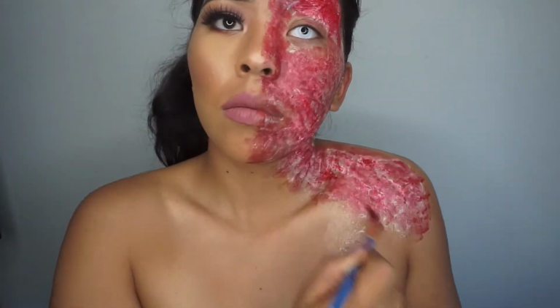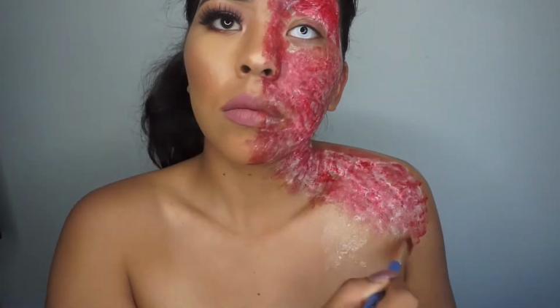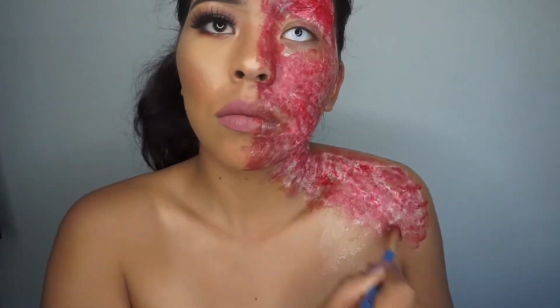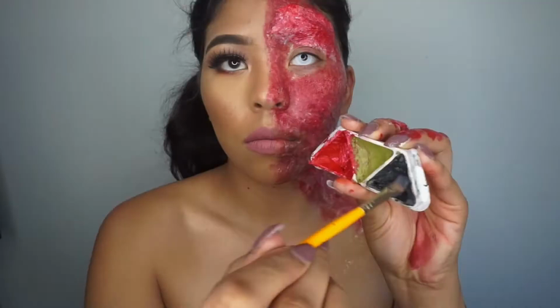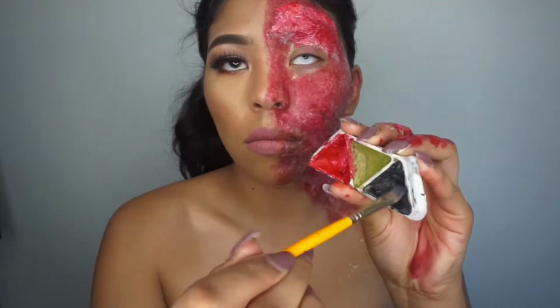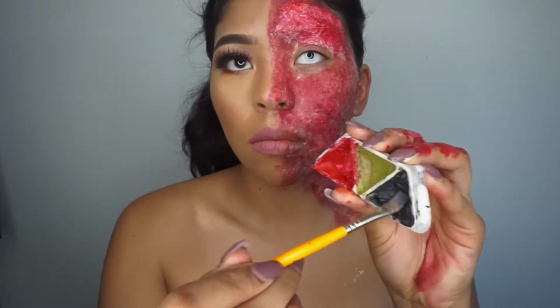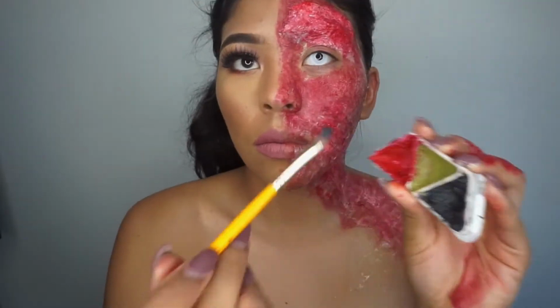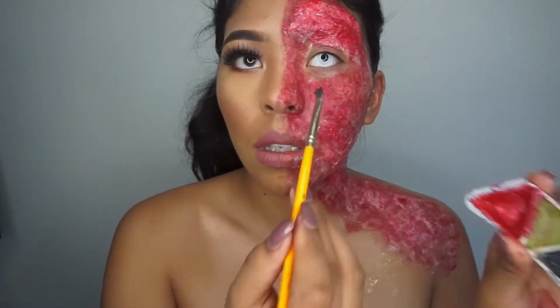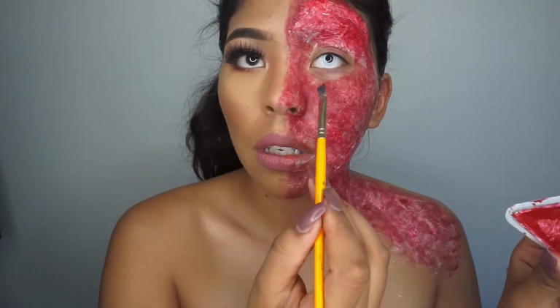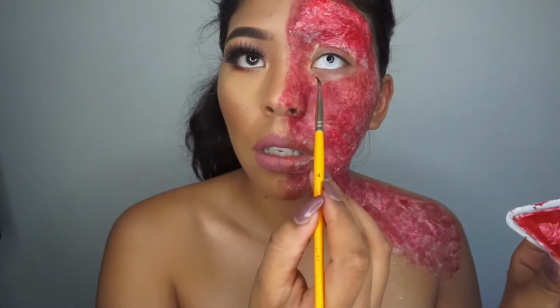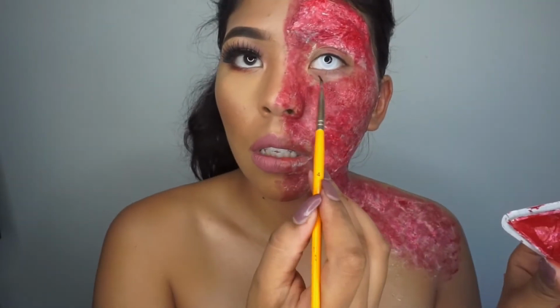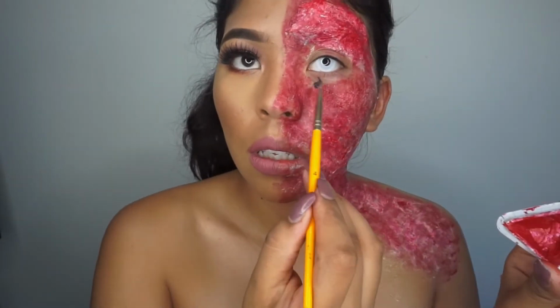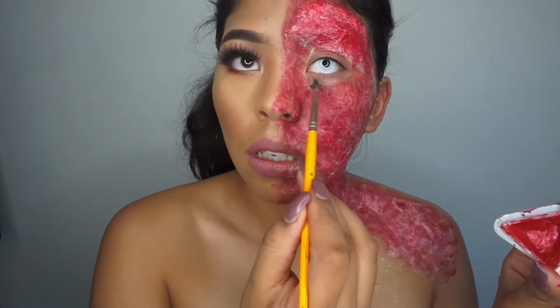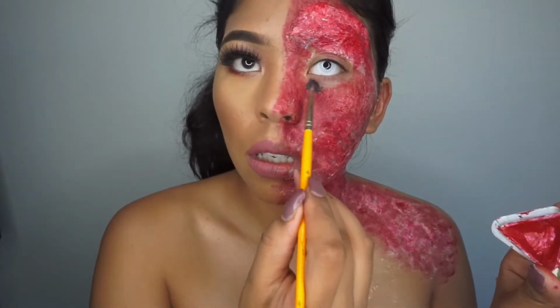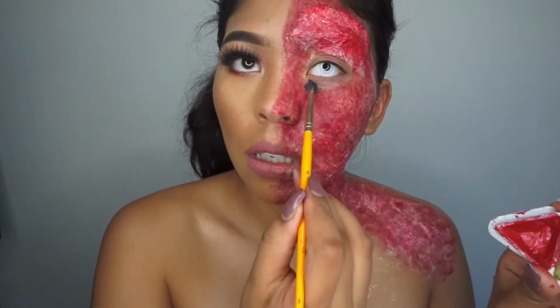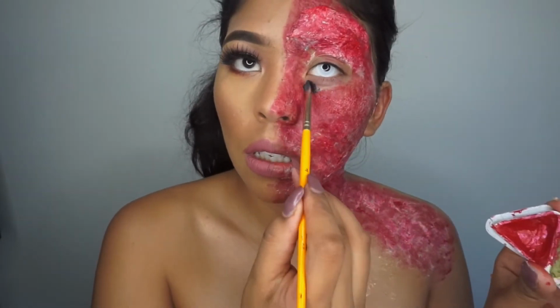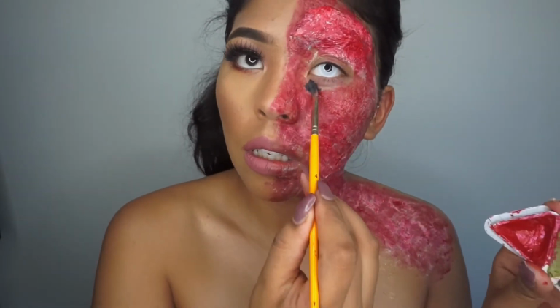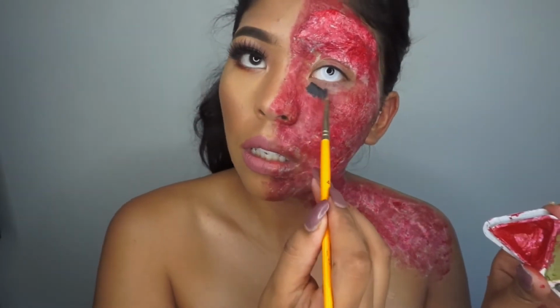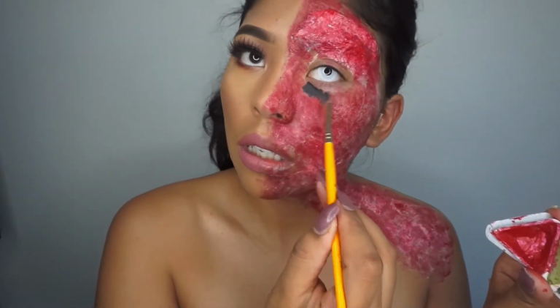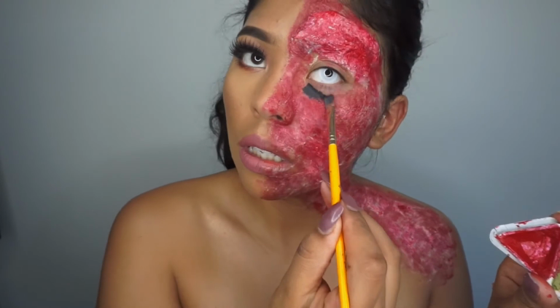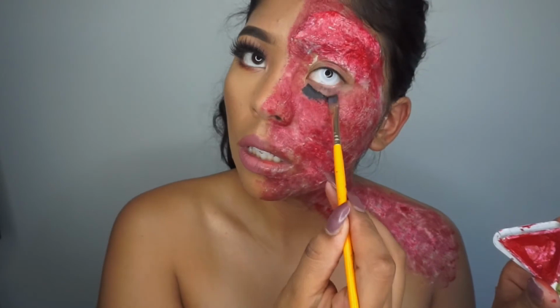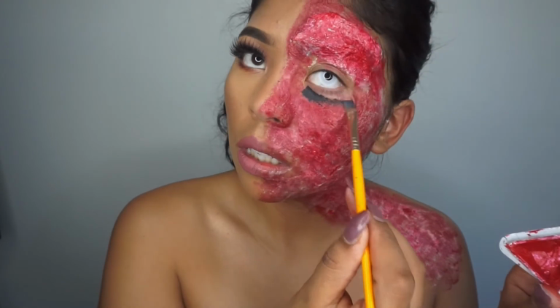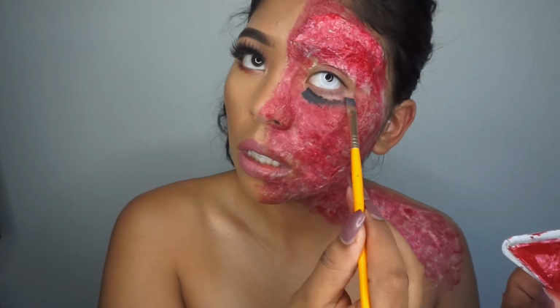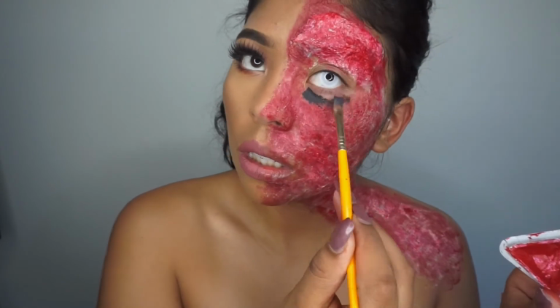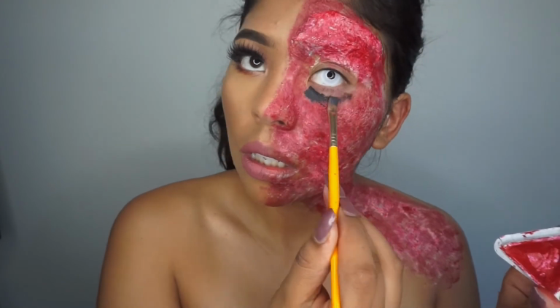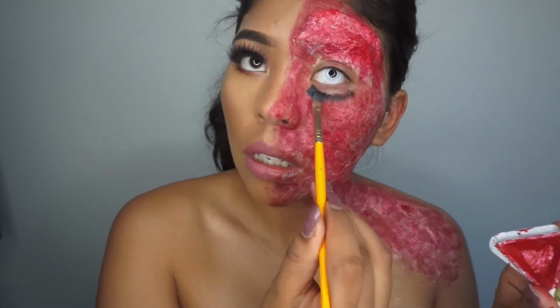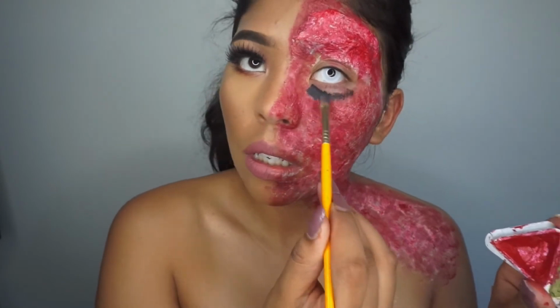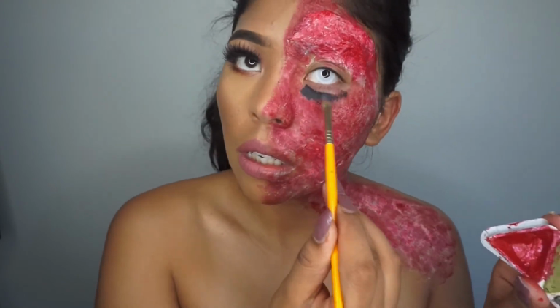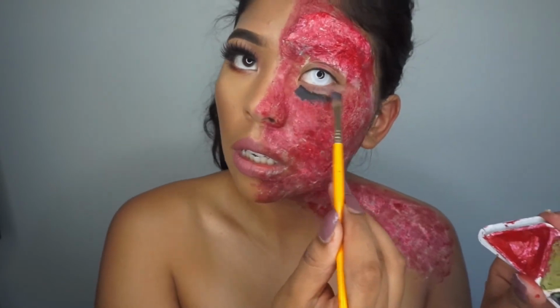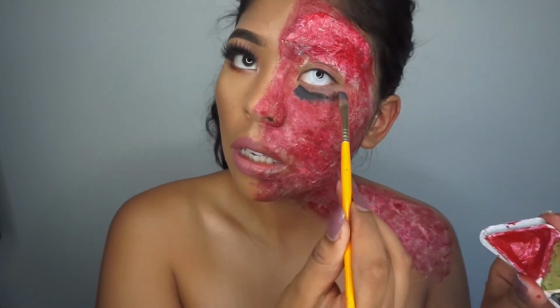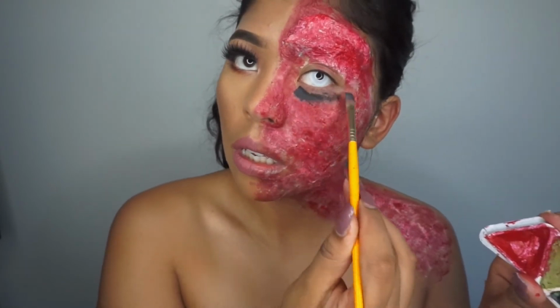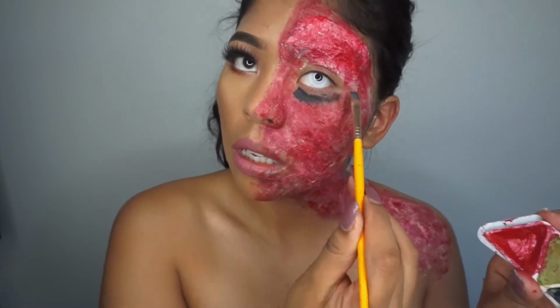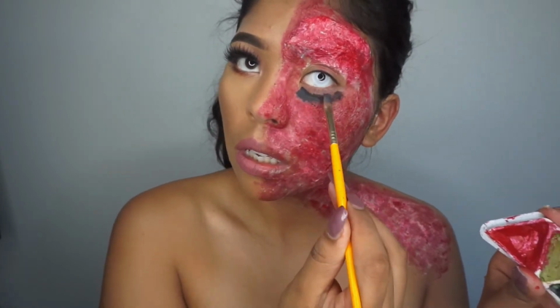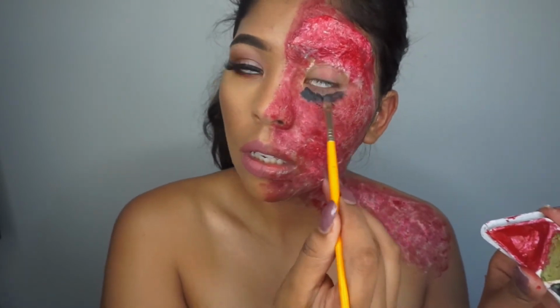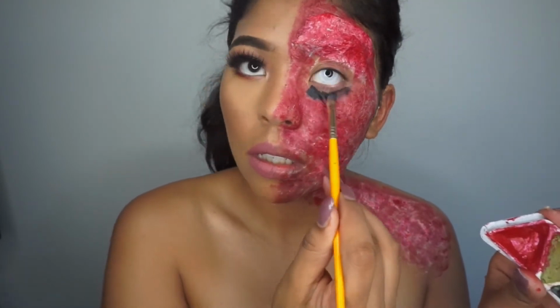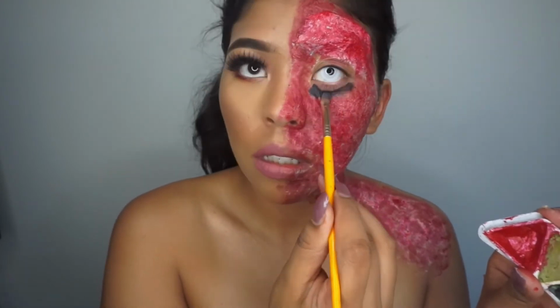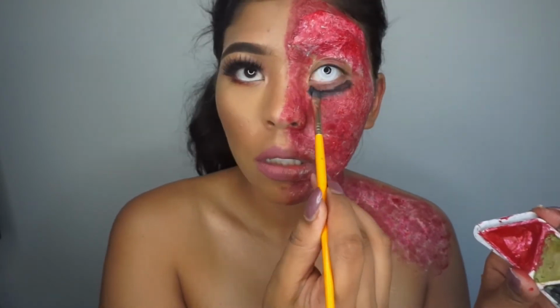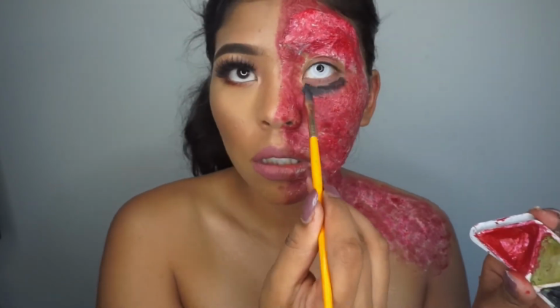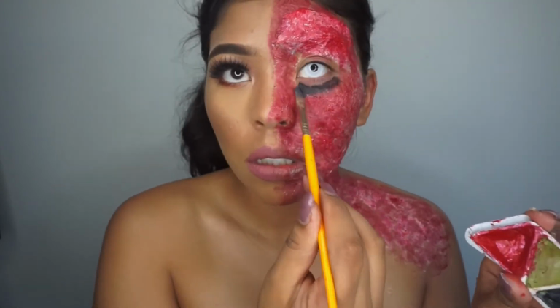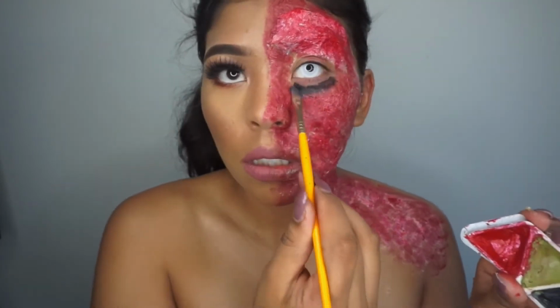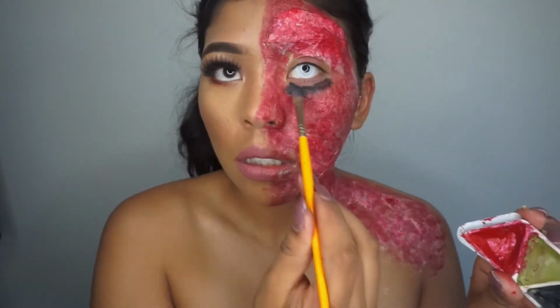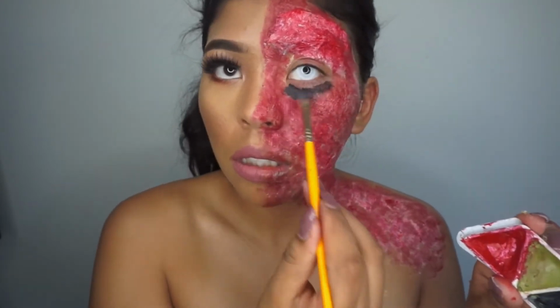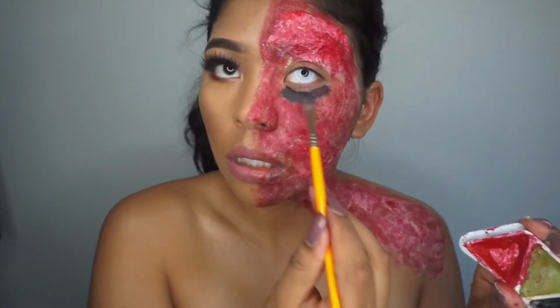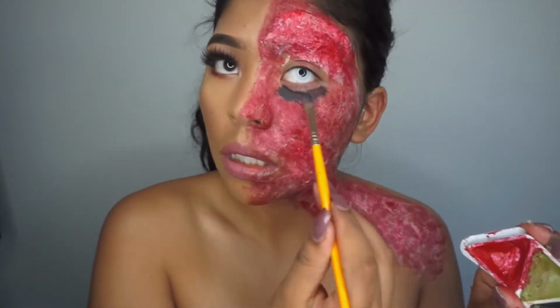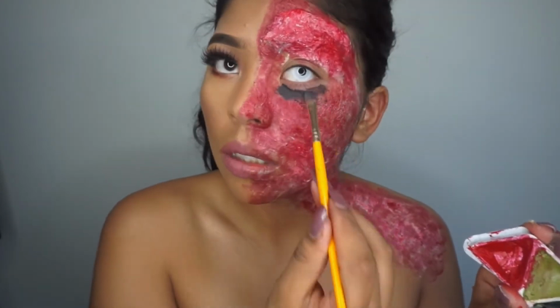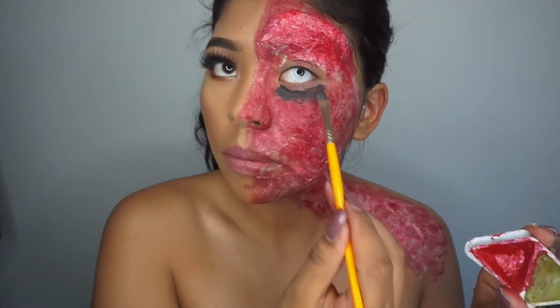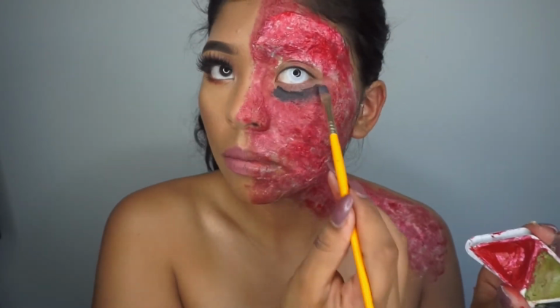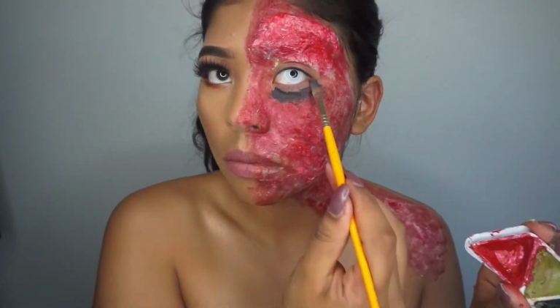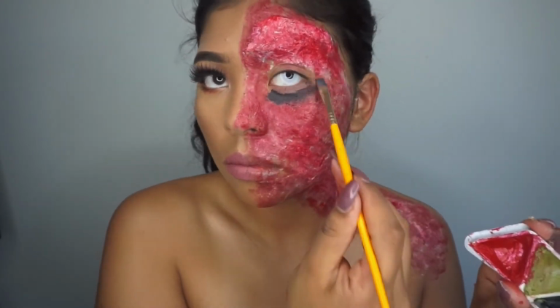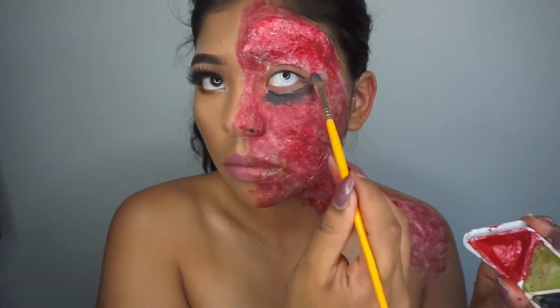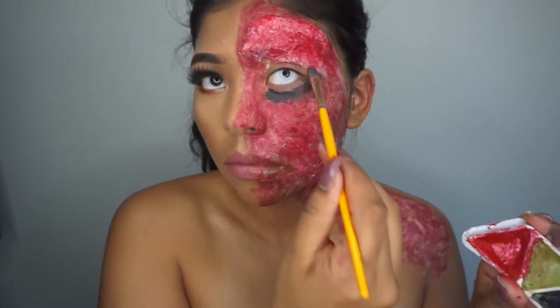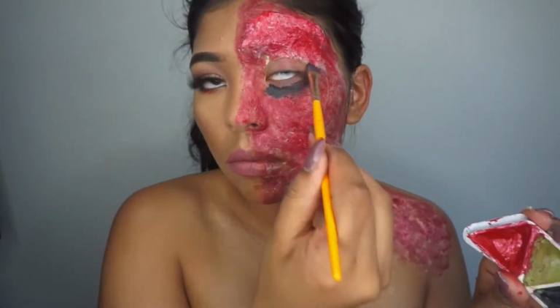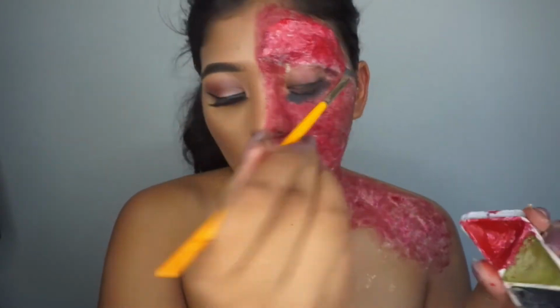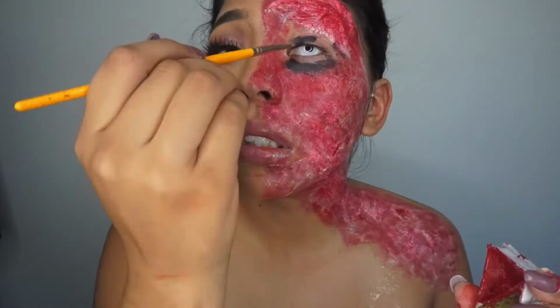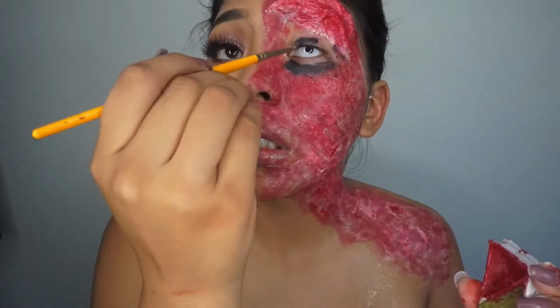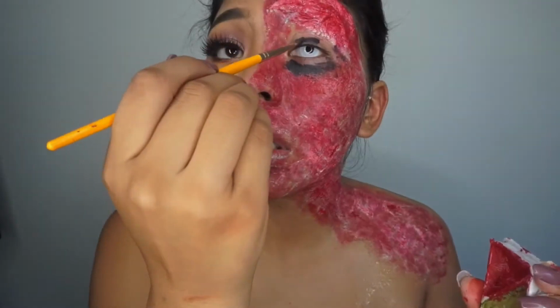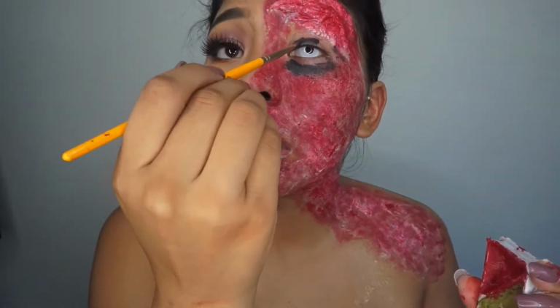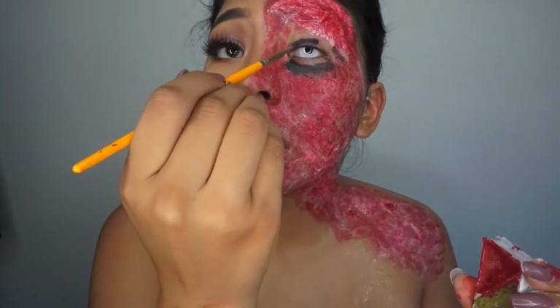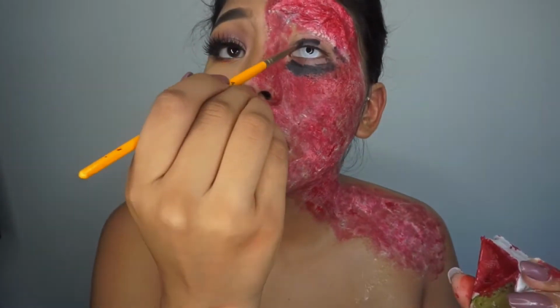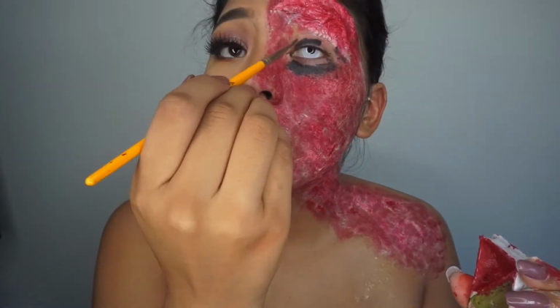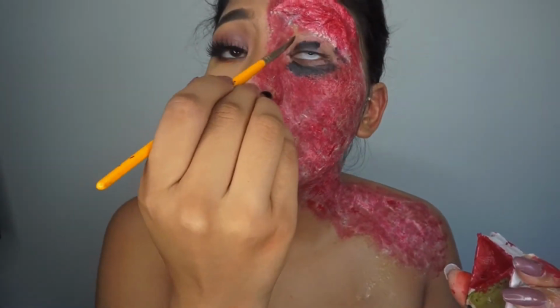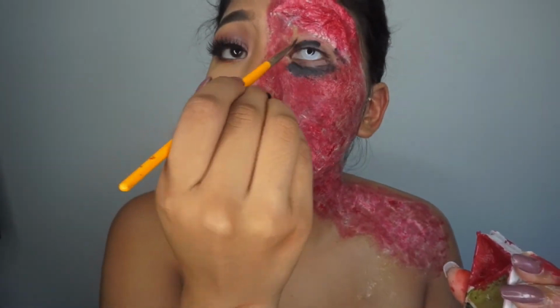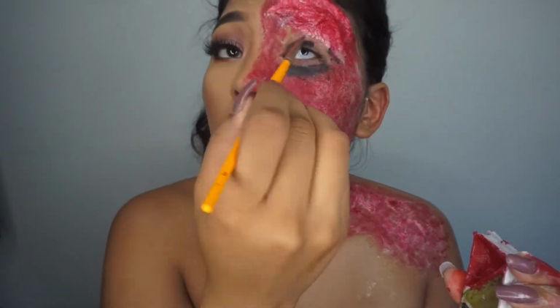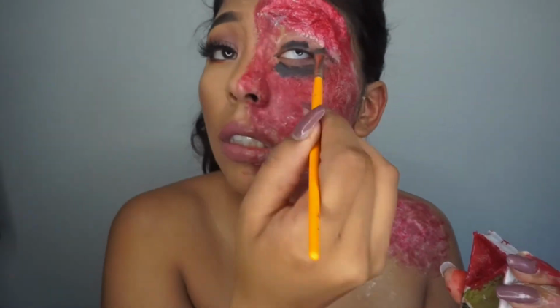Next I'm going in with some black Halloween makeup and applying this all around the socket of my eyes.